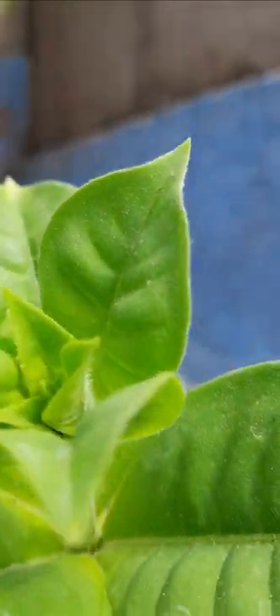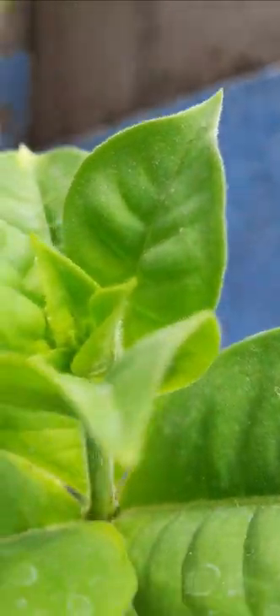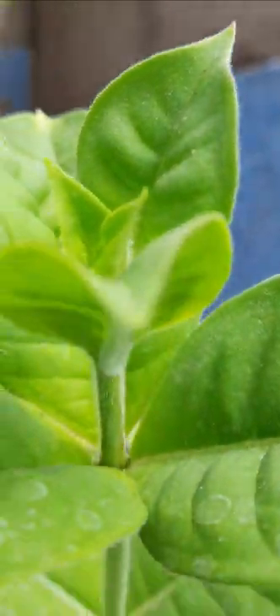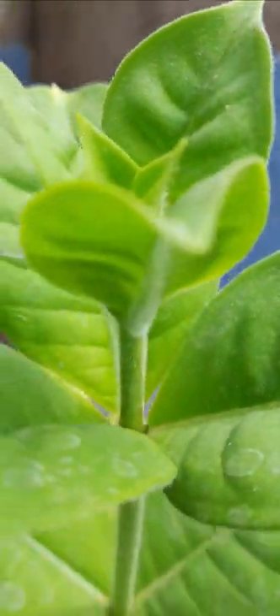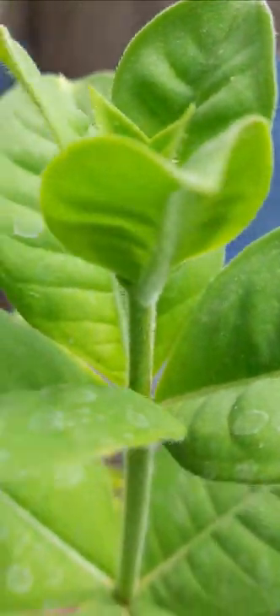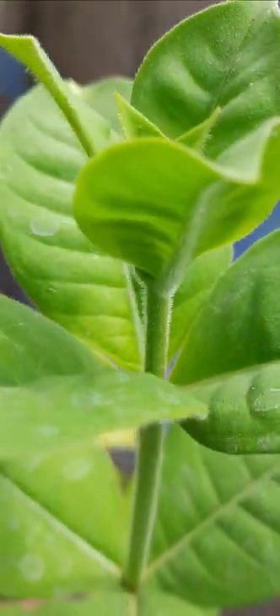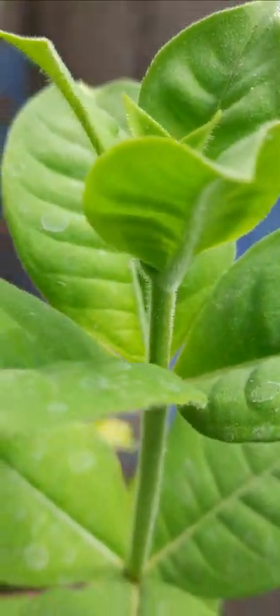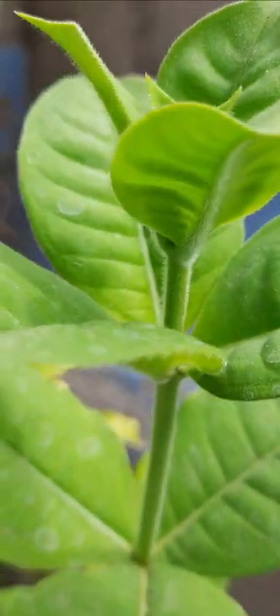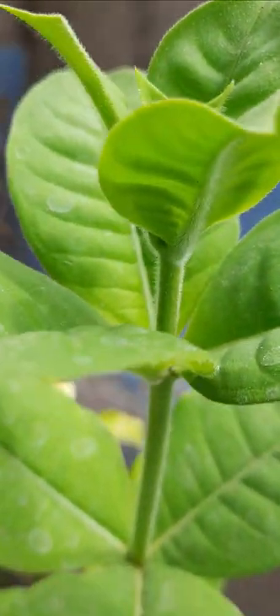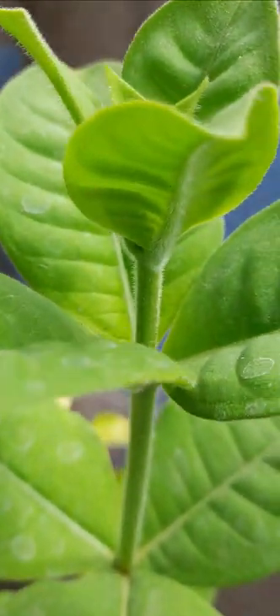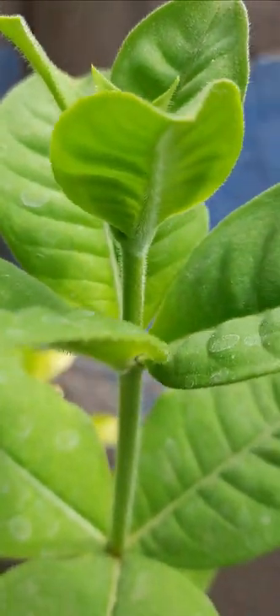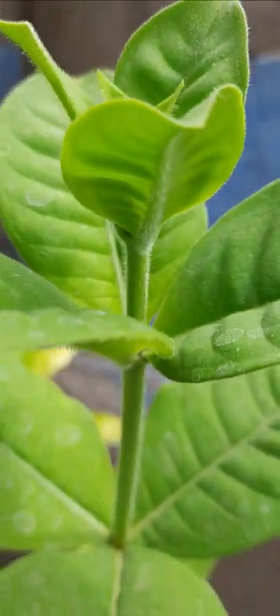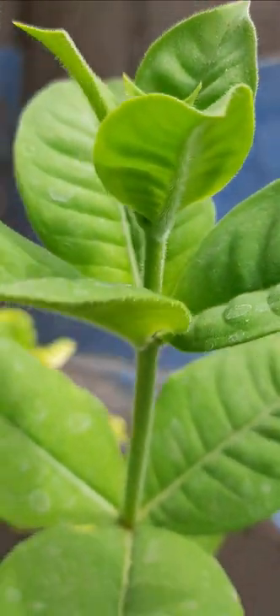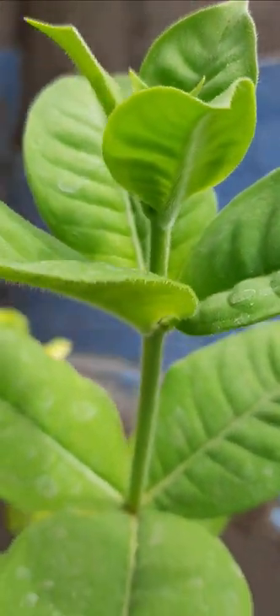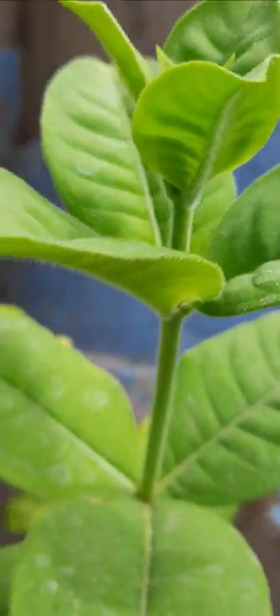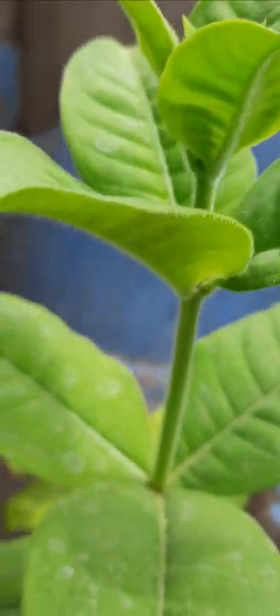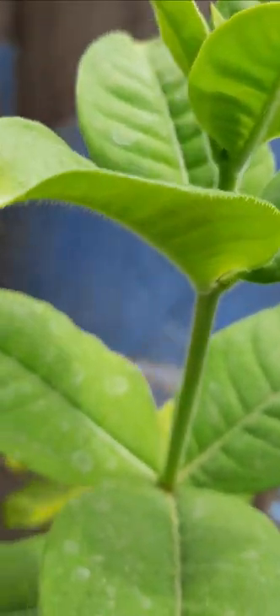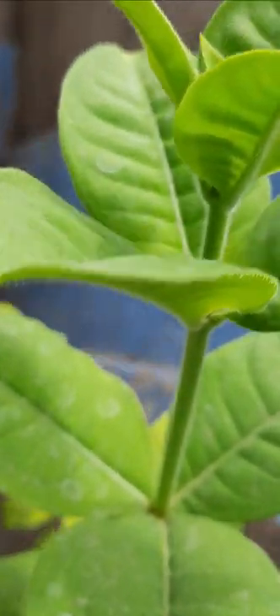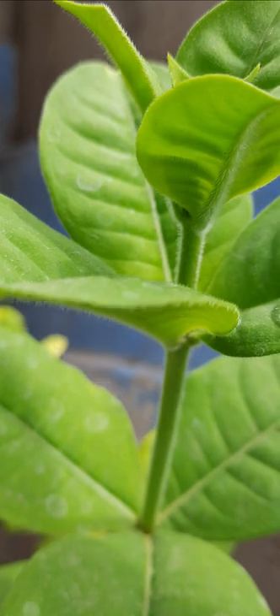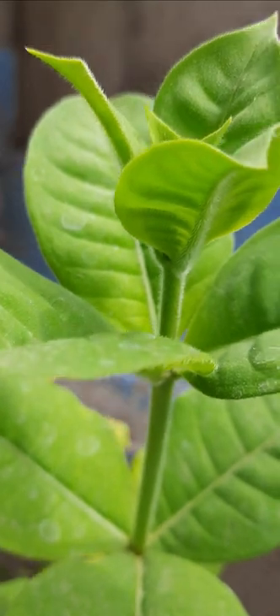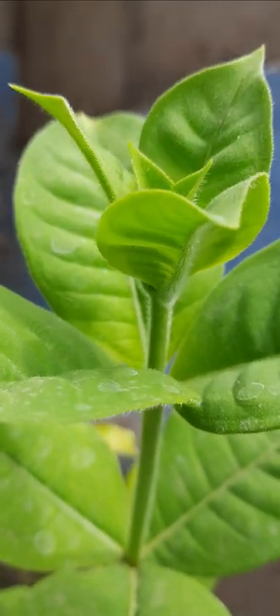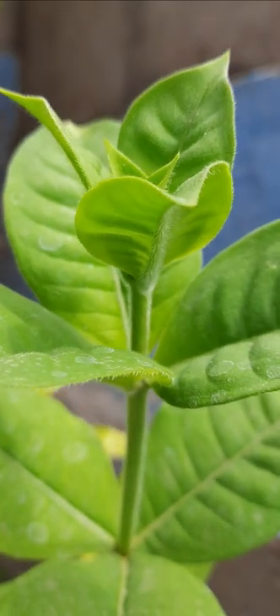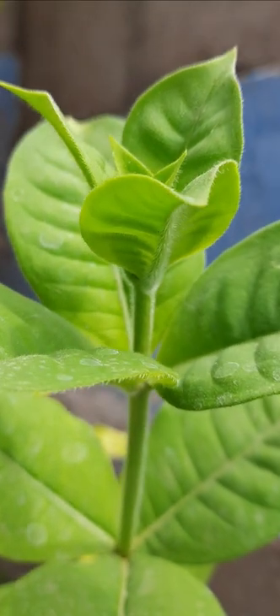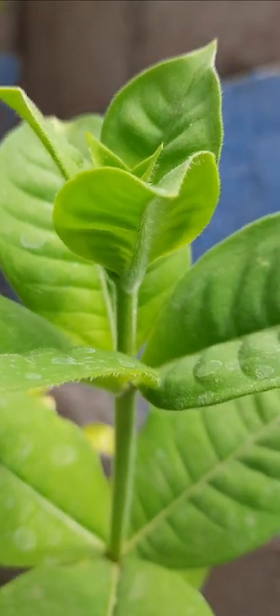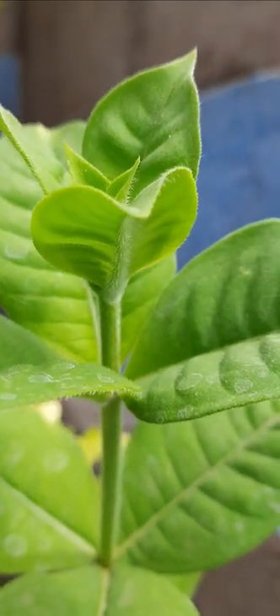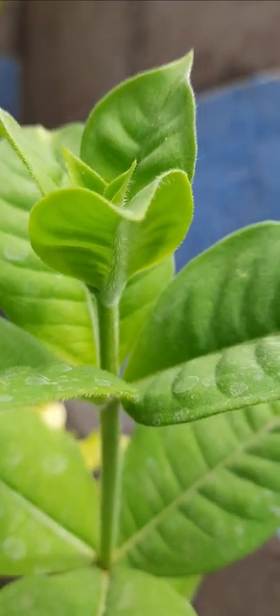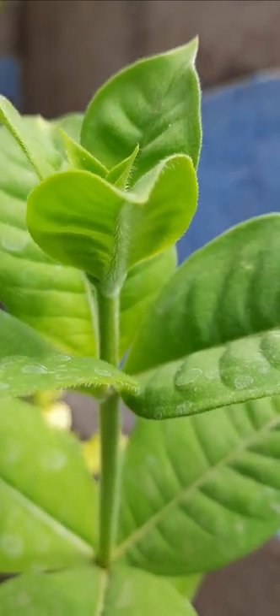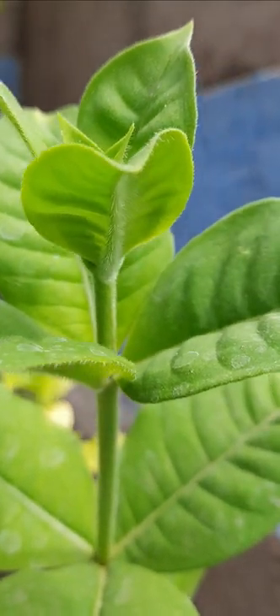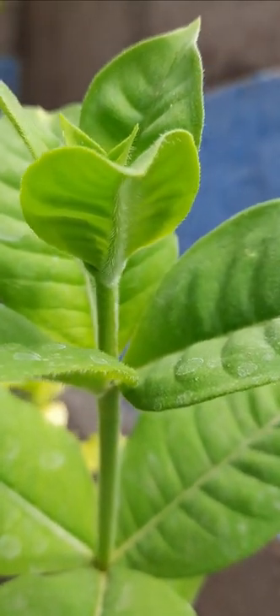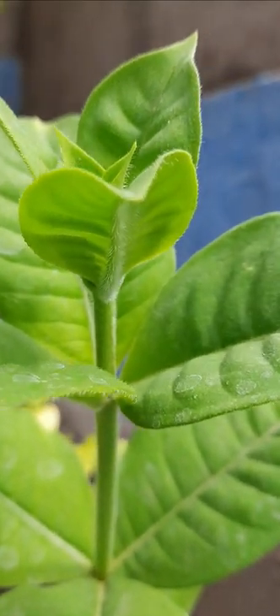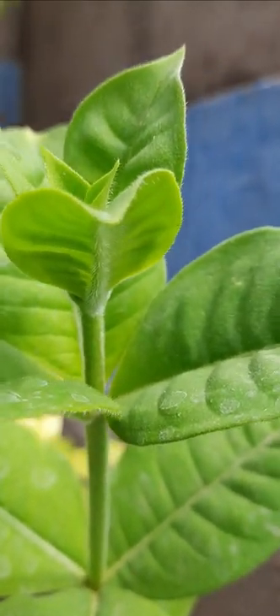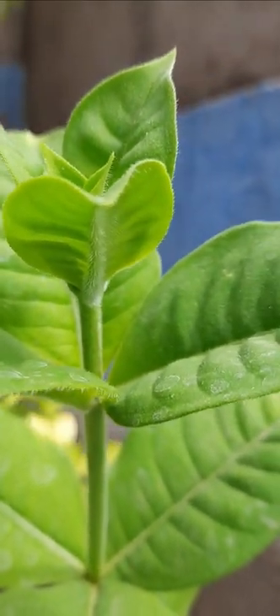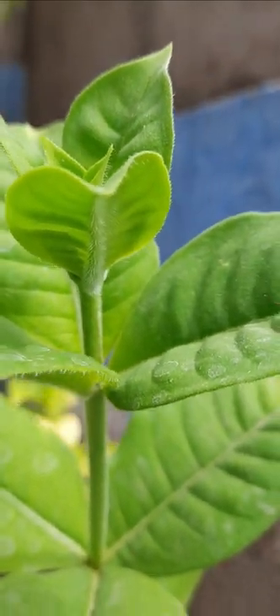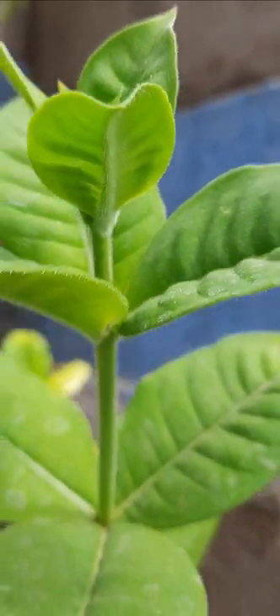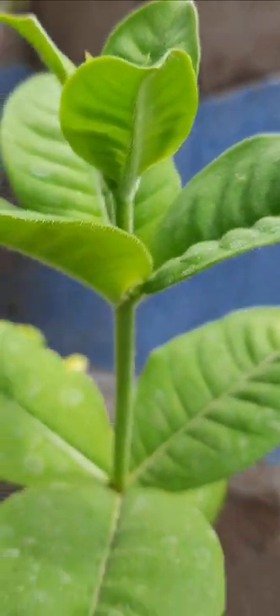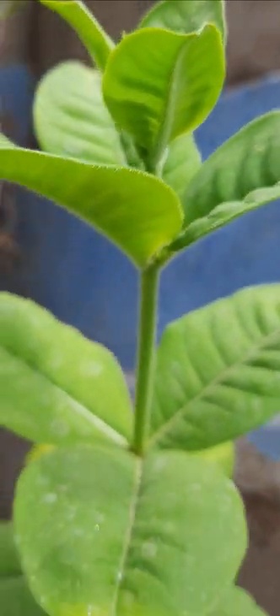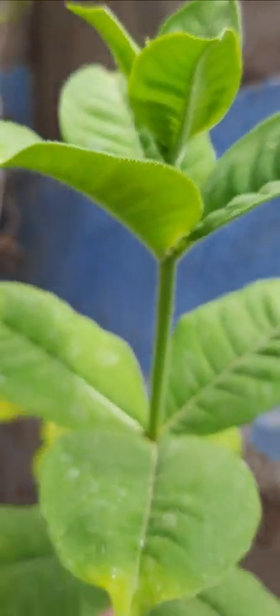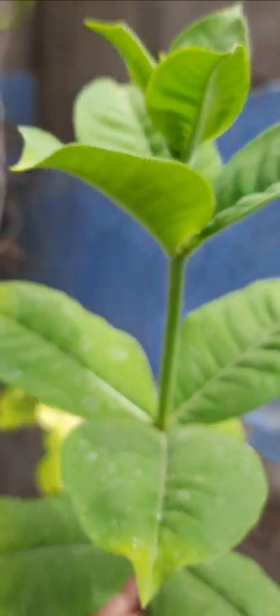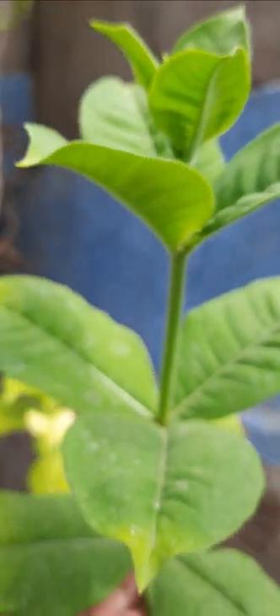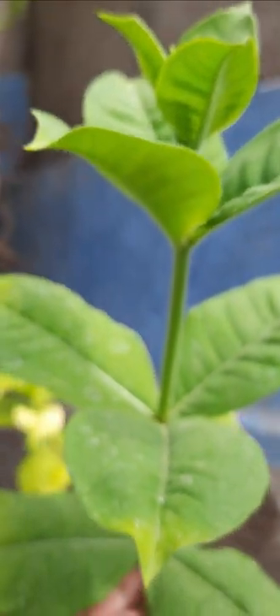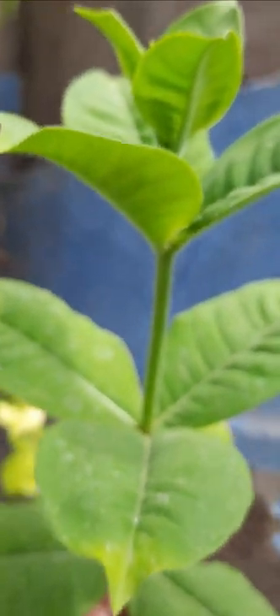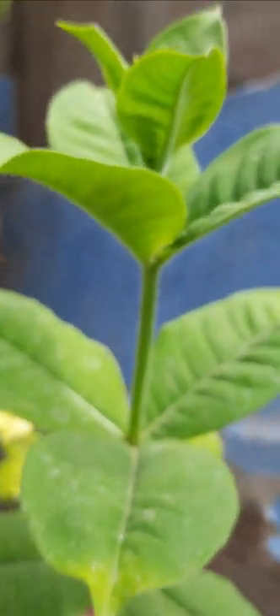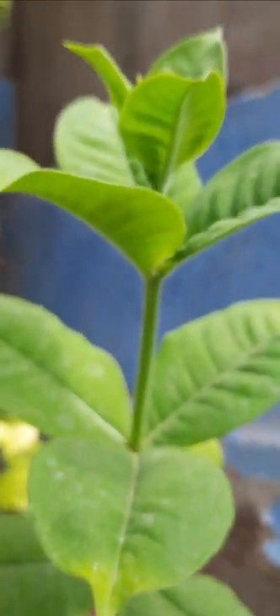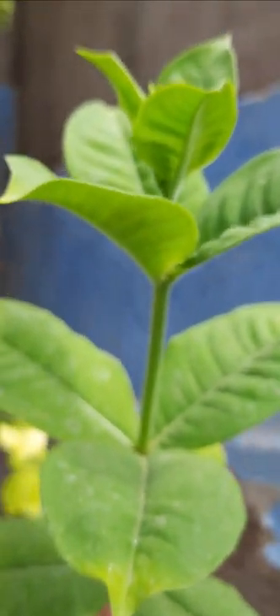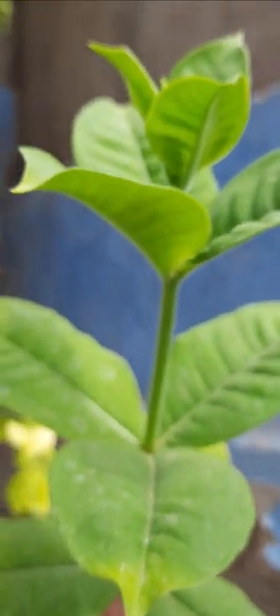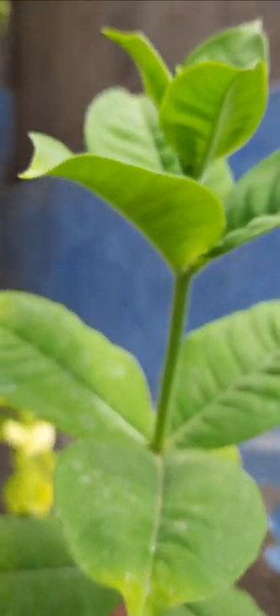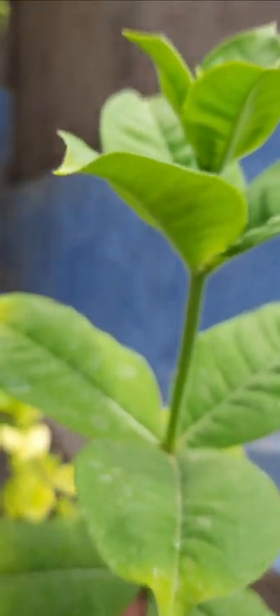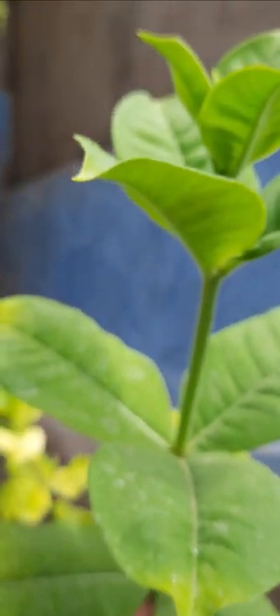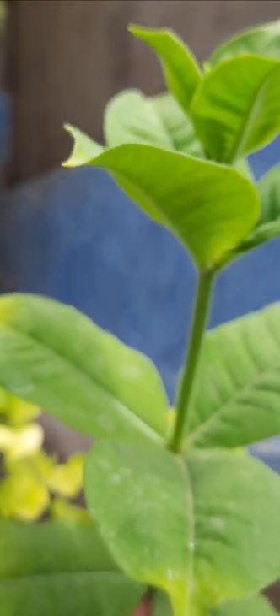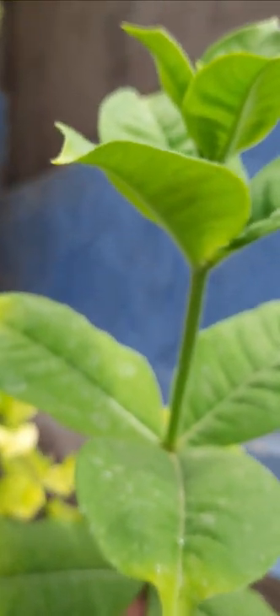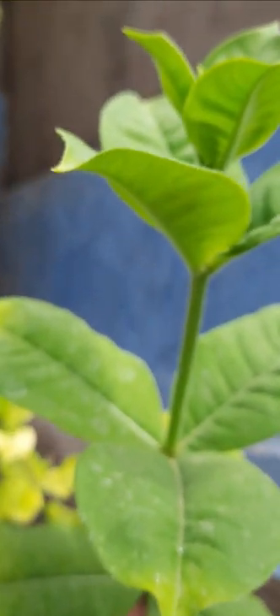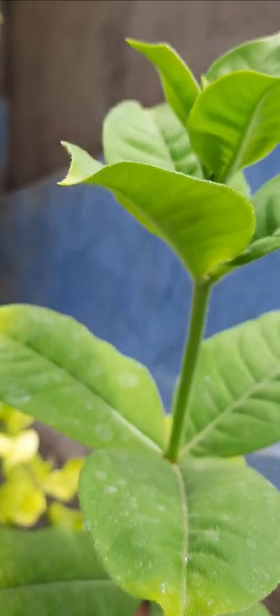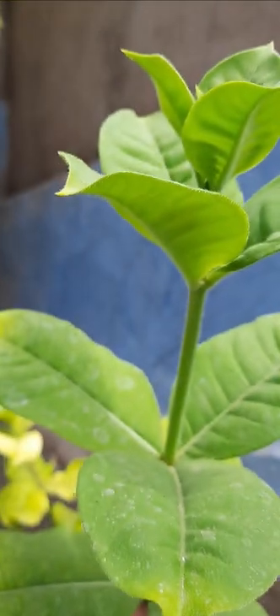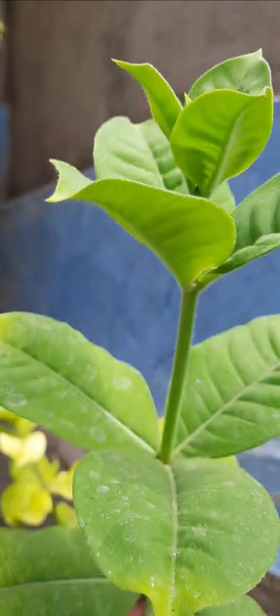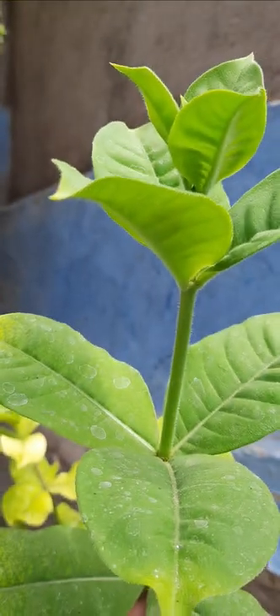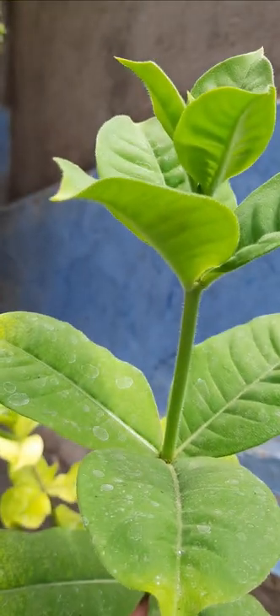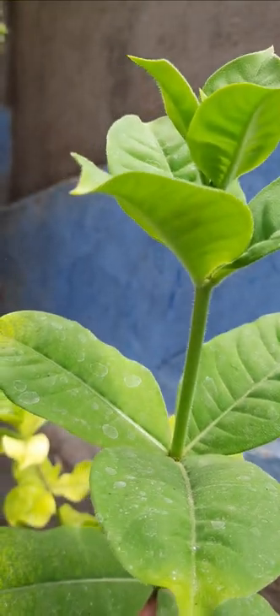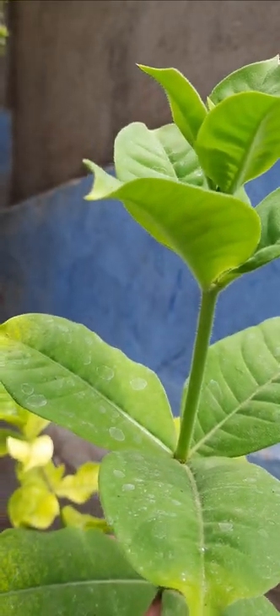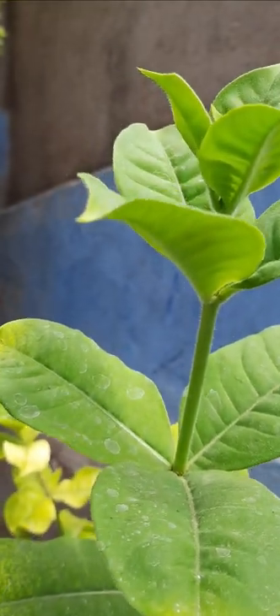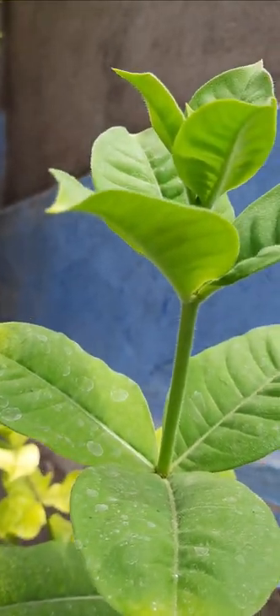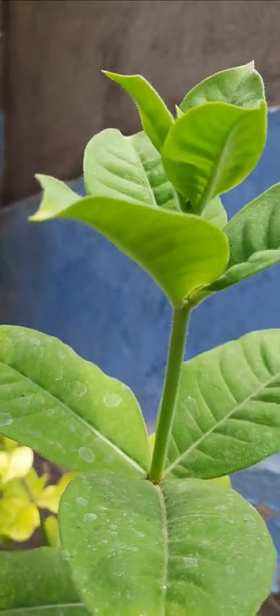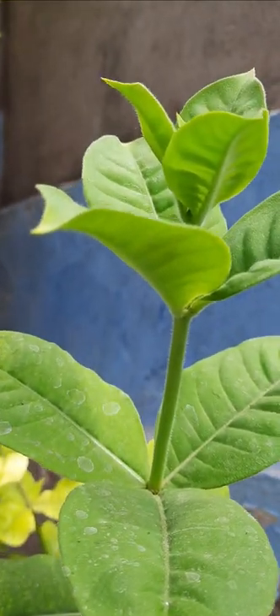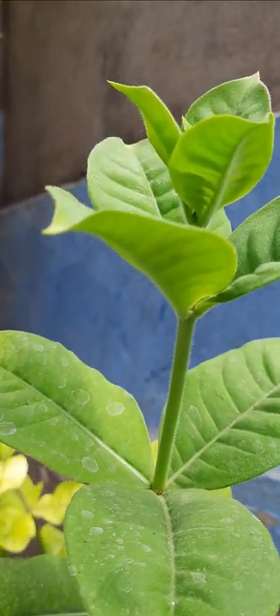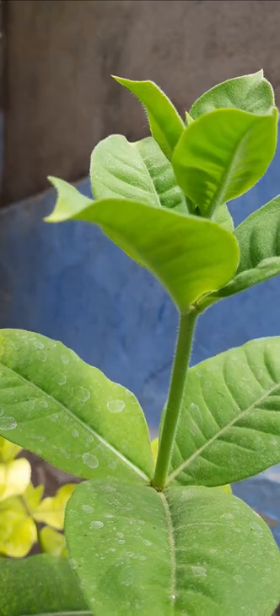And this is almond — it has pink color flowers, though the flowers are not yet there. It is also an ornamental plant and it is also easy to grow.